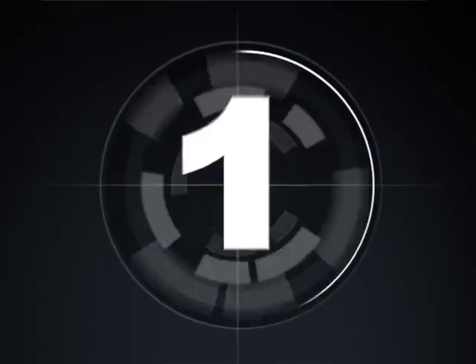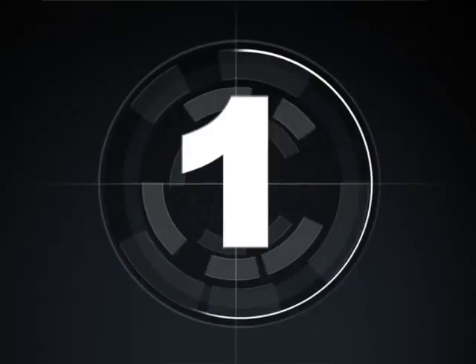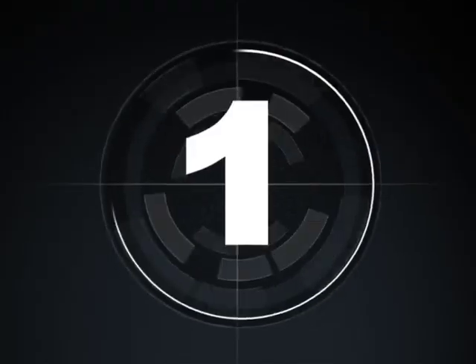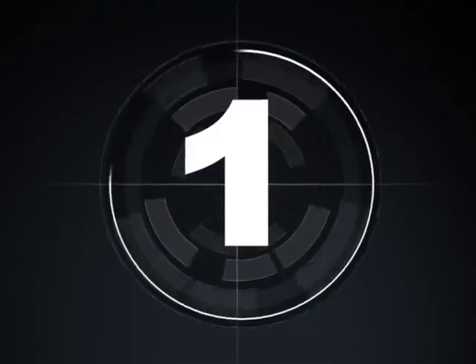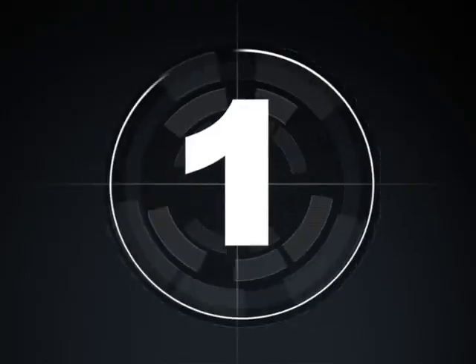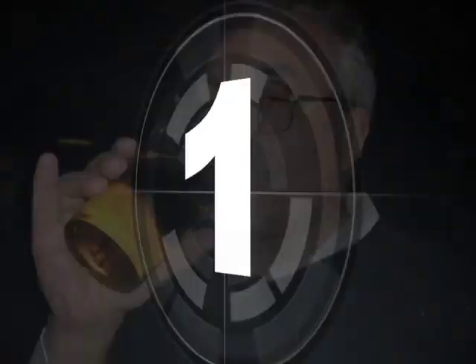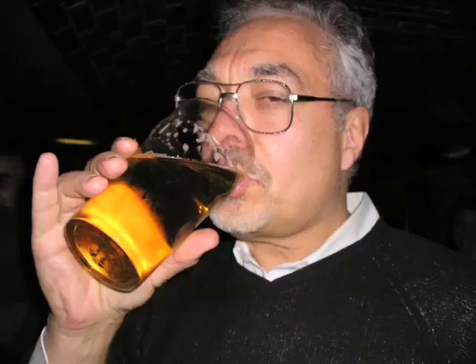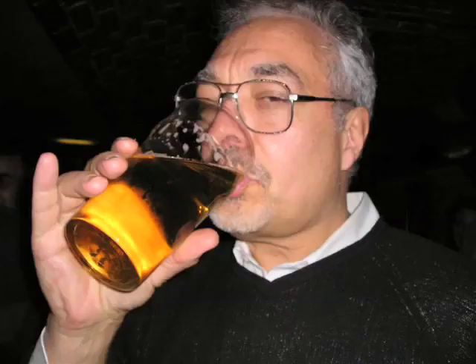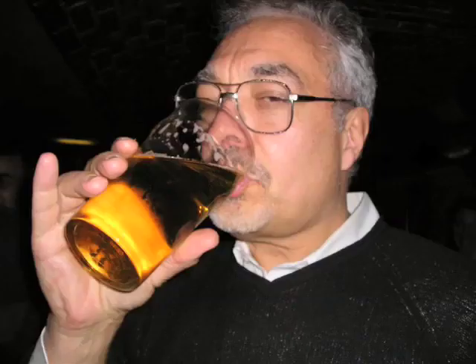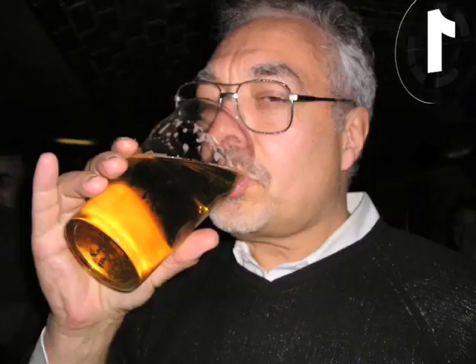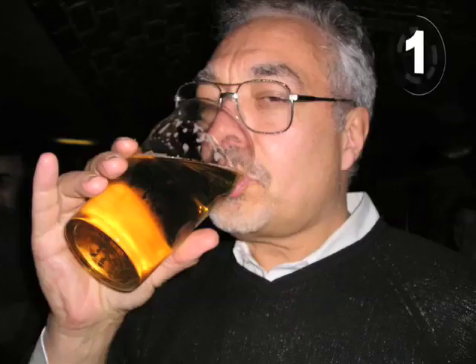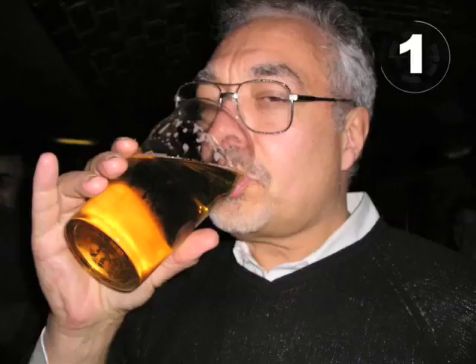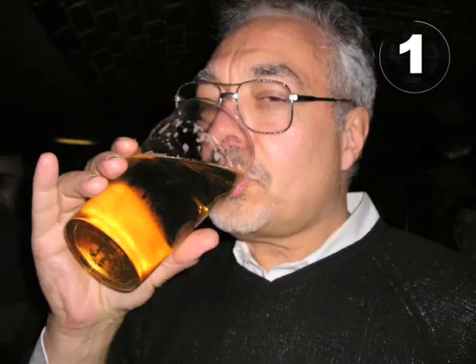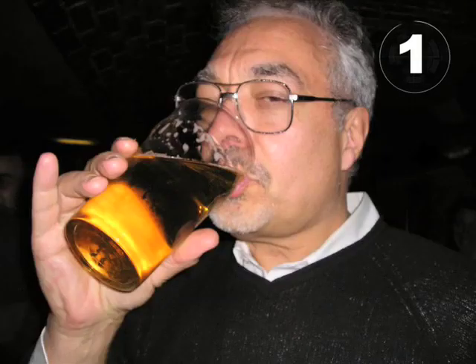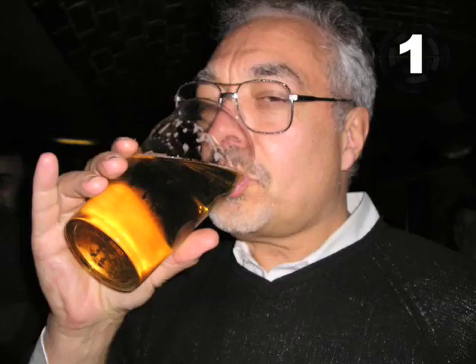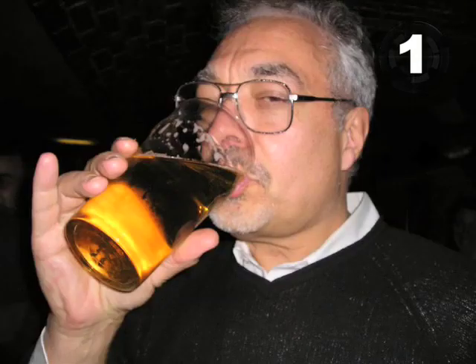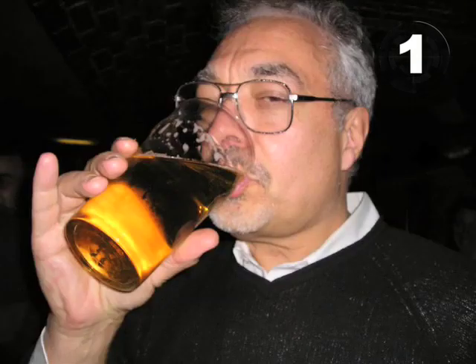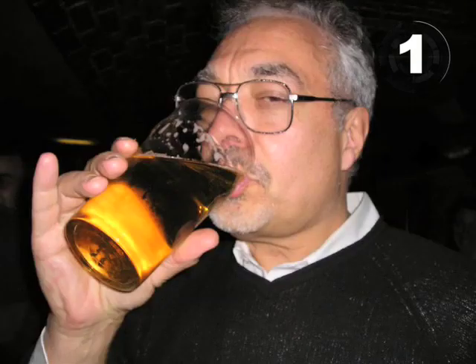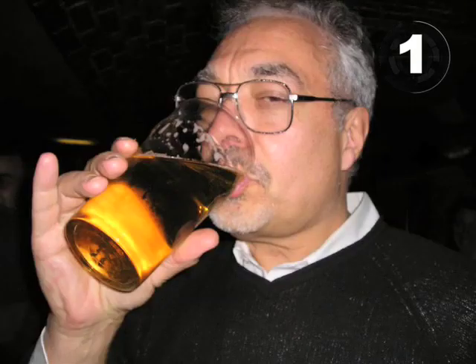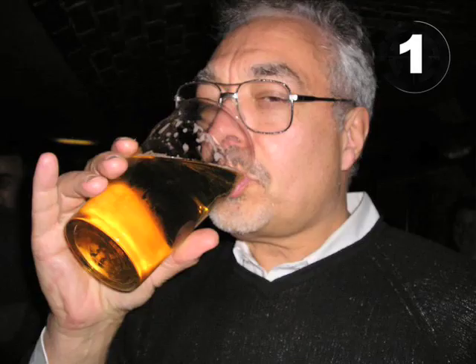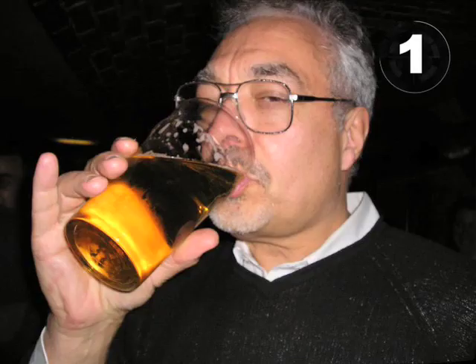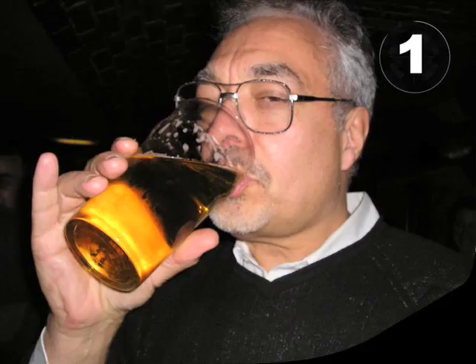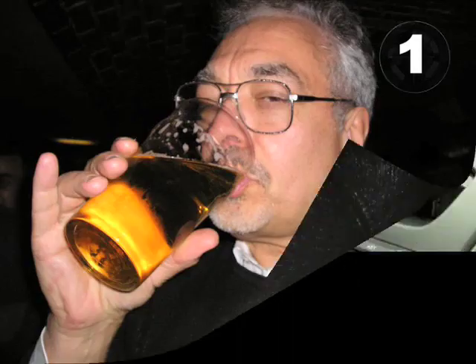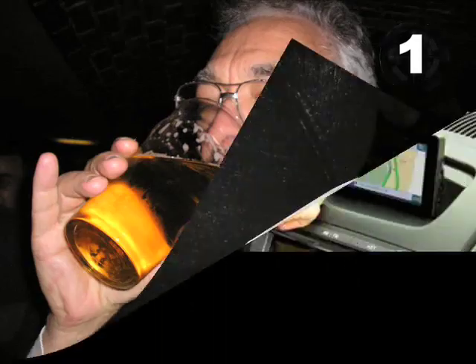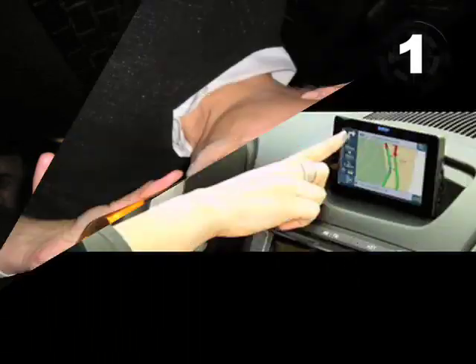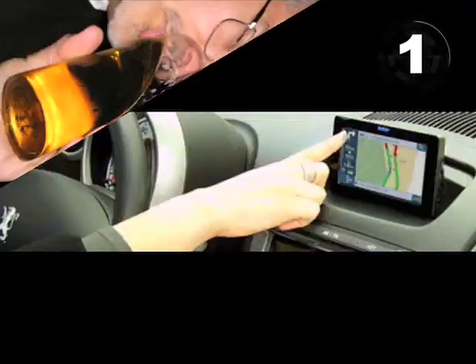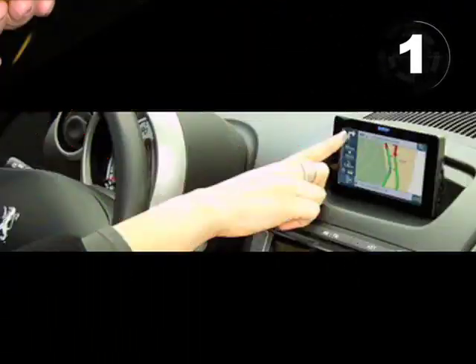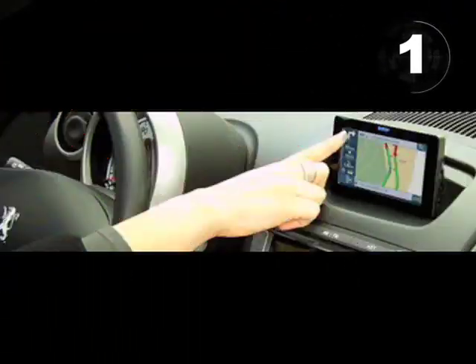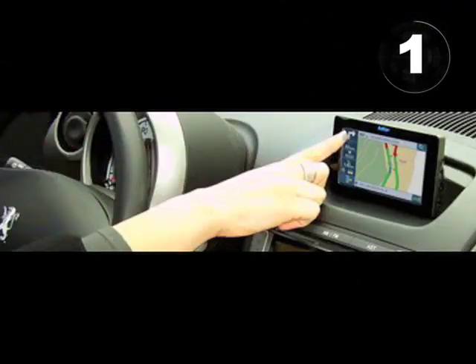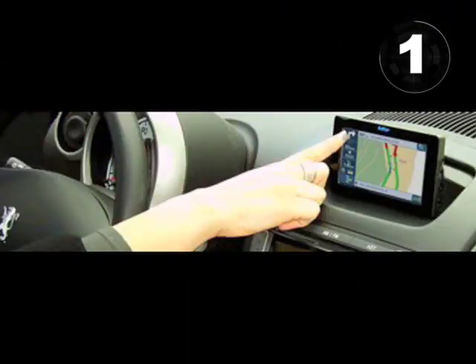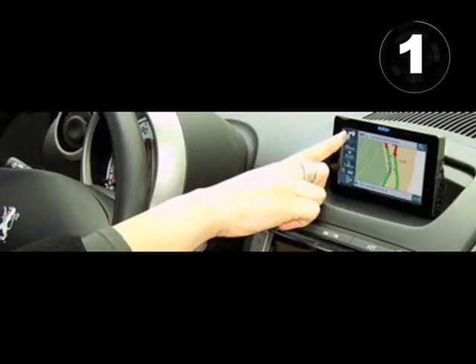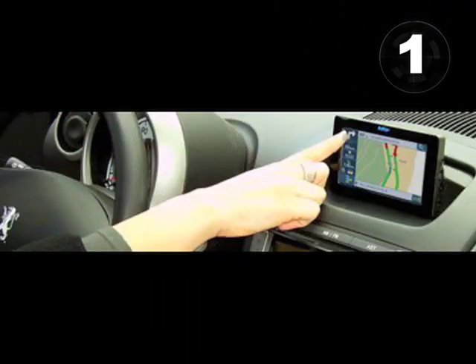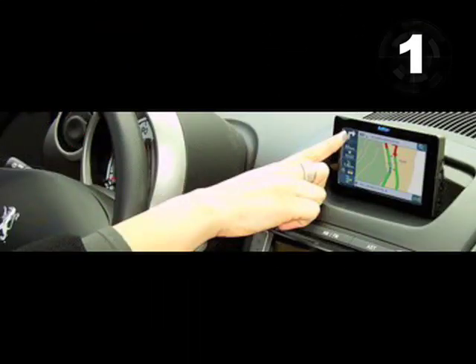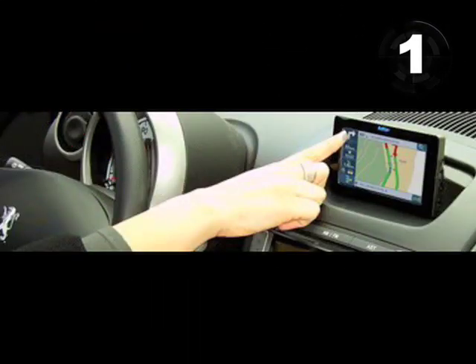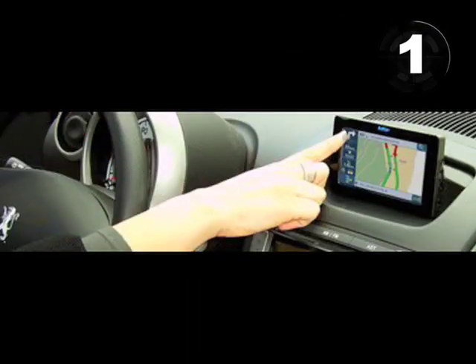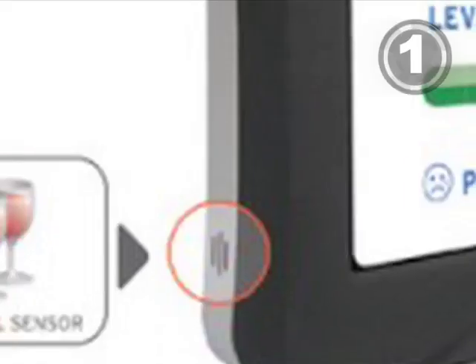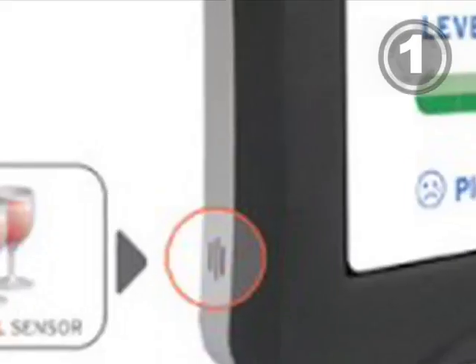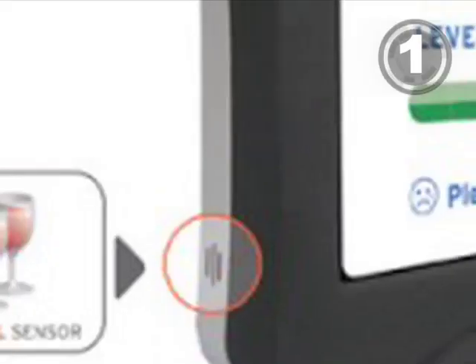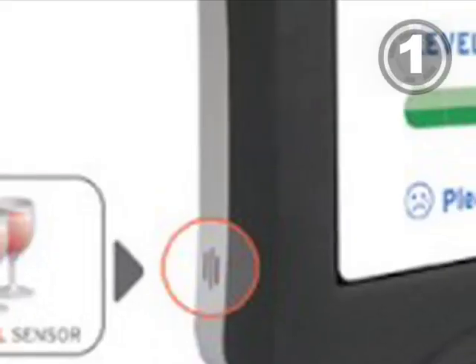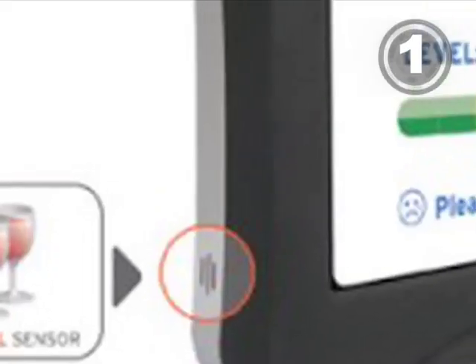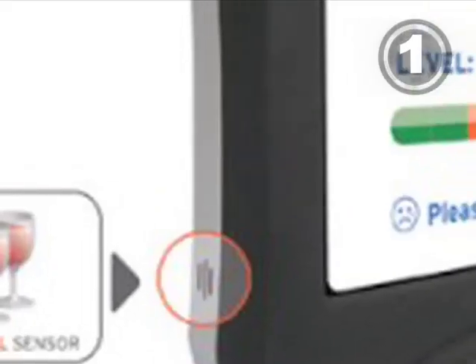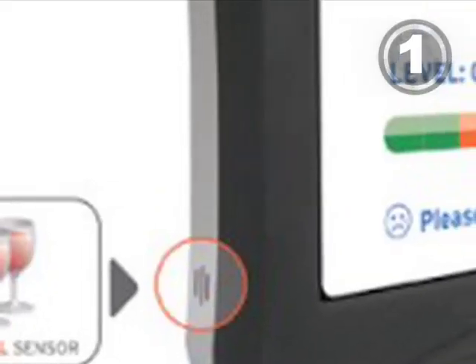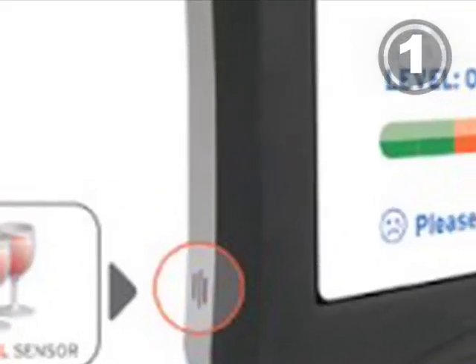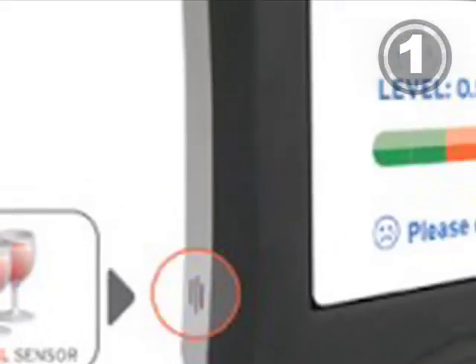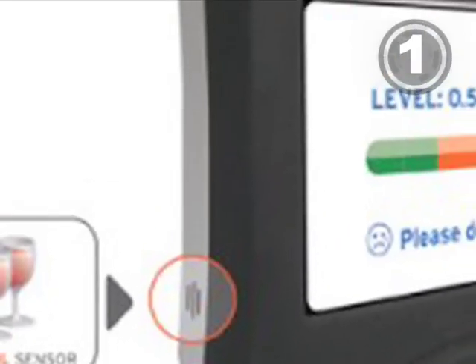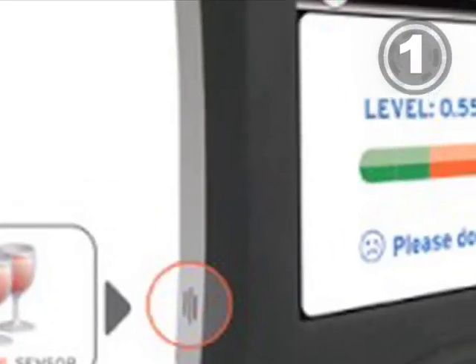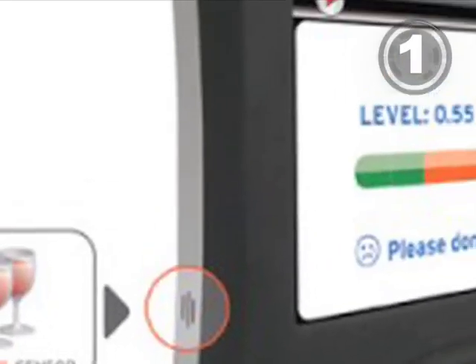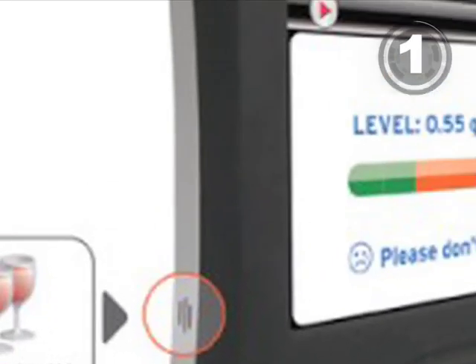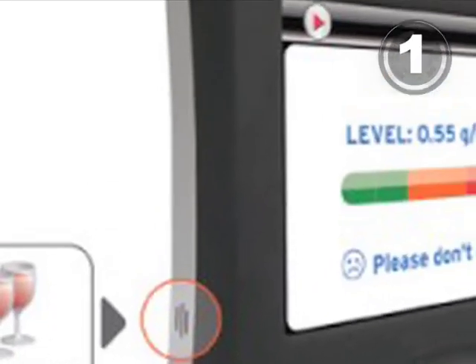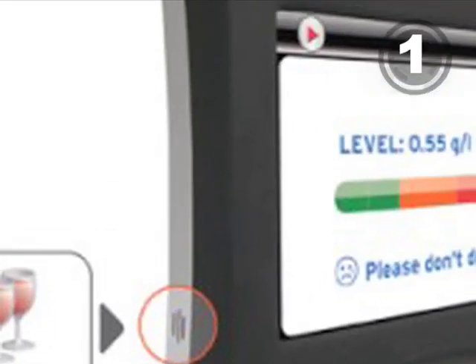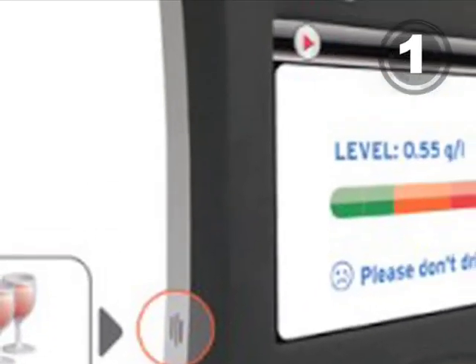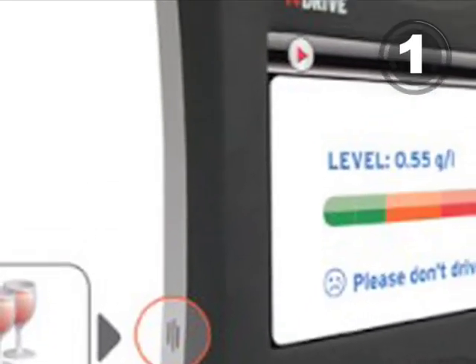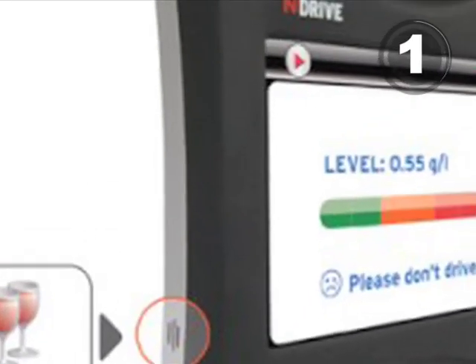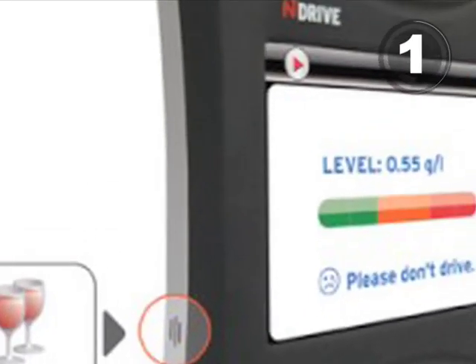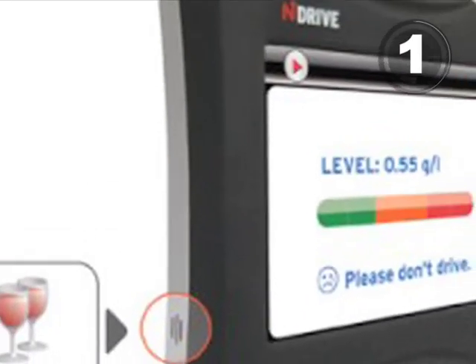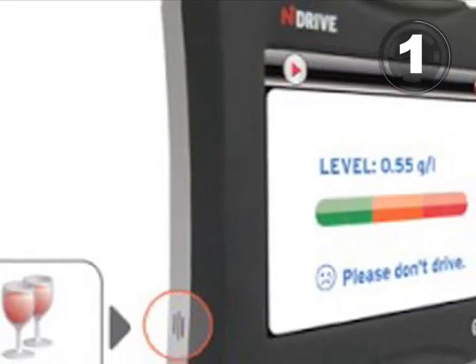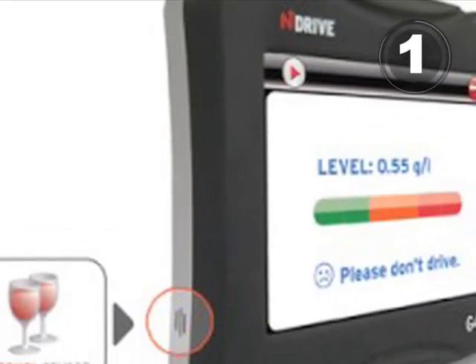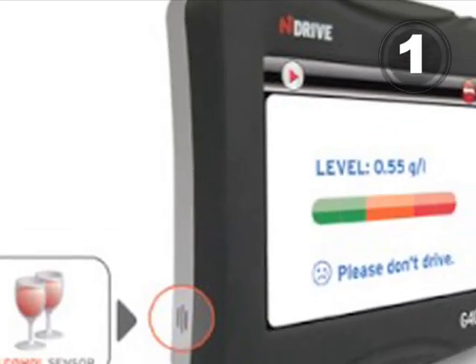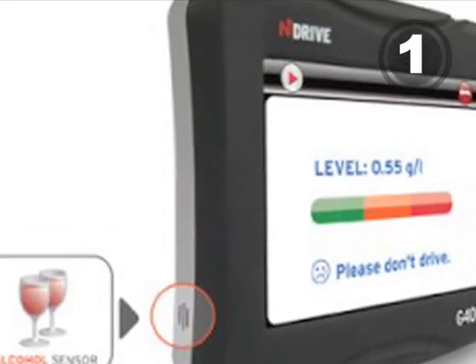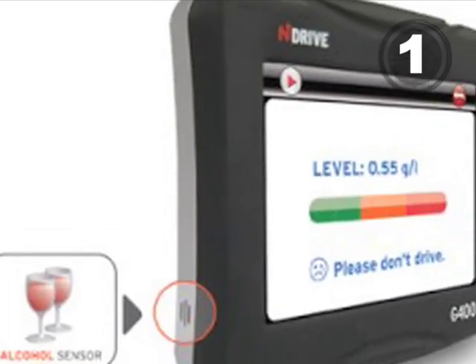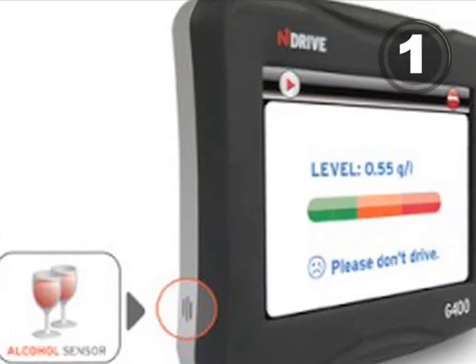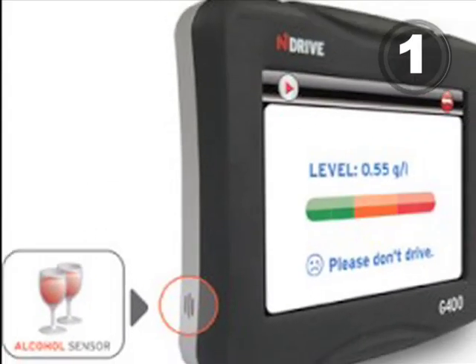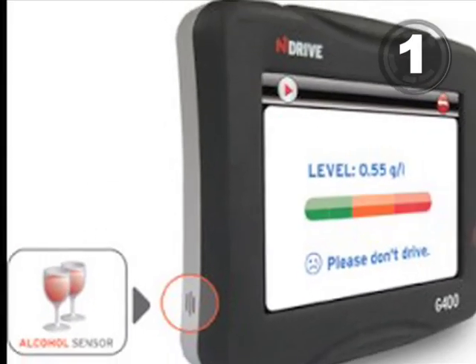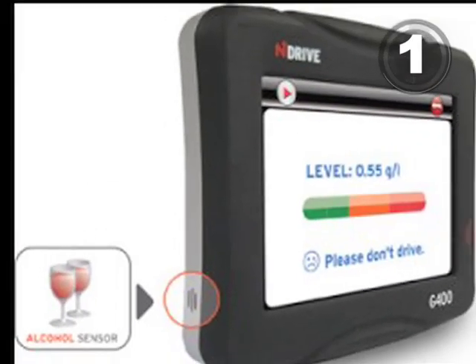At number 1, your Dad likes booze. And your Dad likes gadgets. So why not combine both with a booze-detecting GPS?